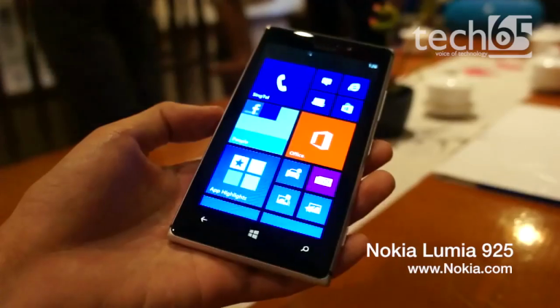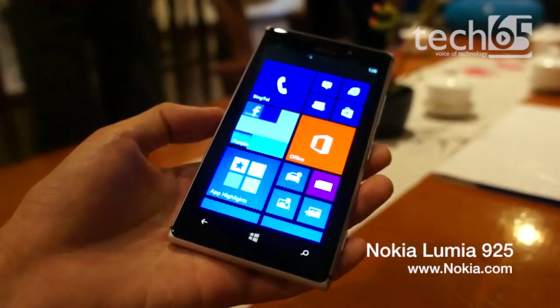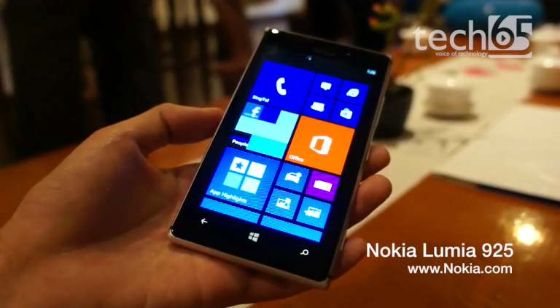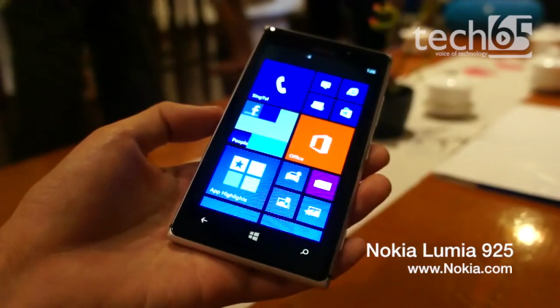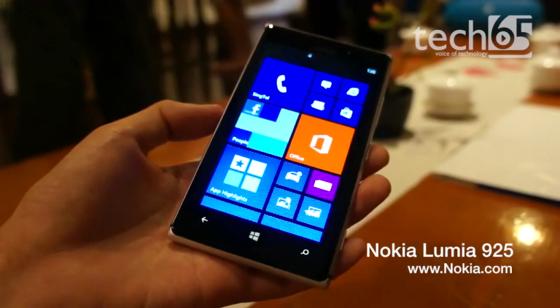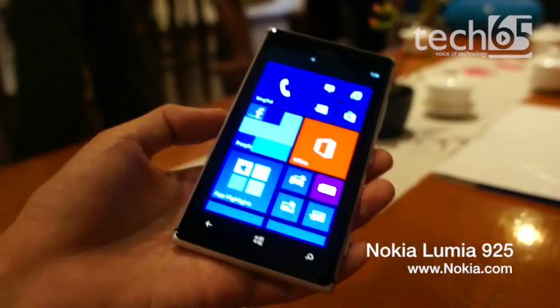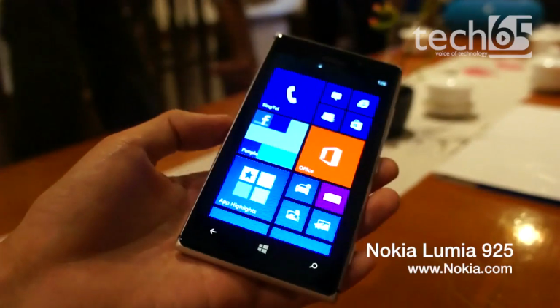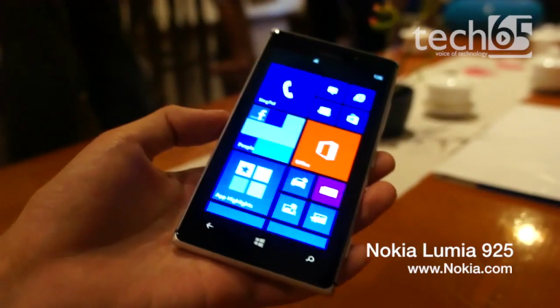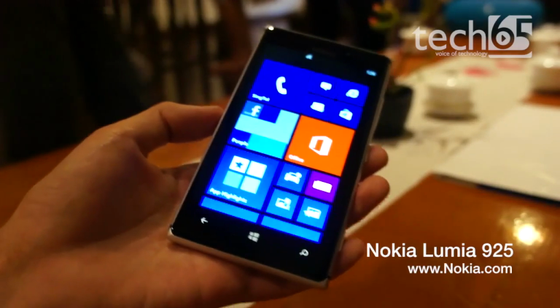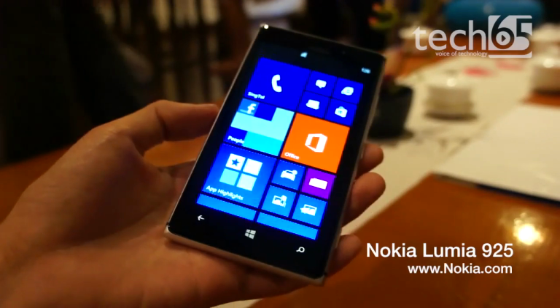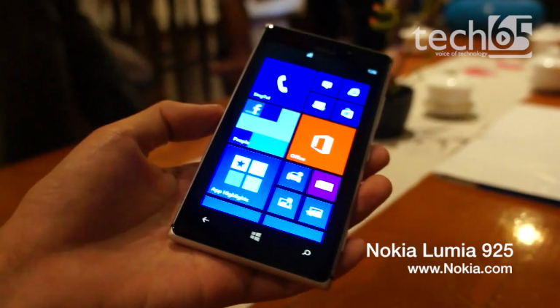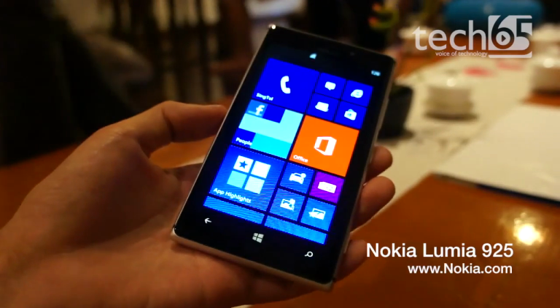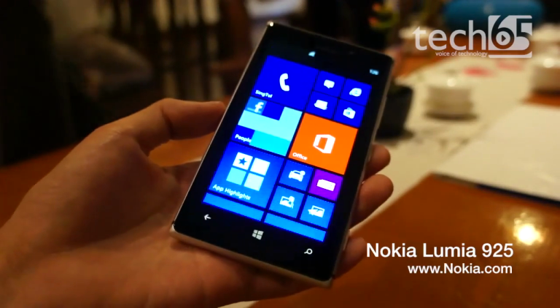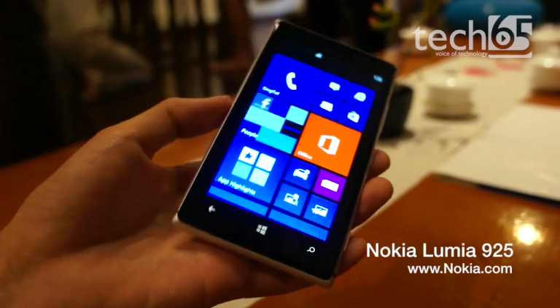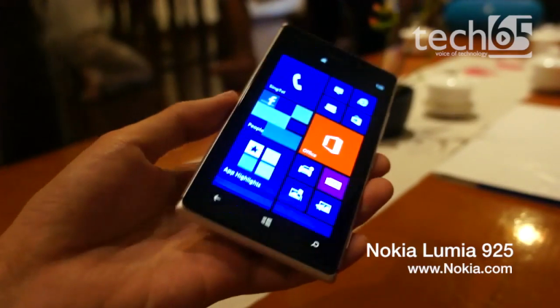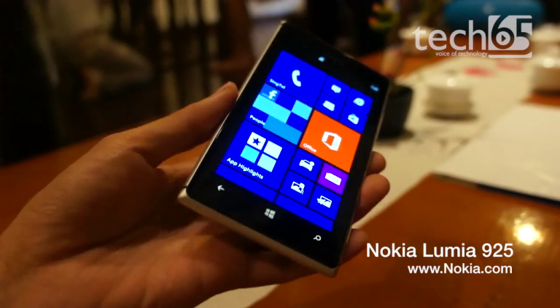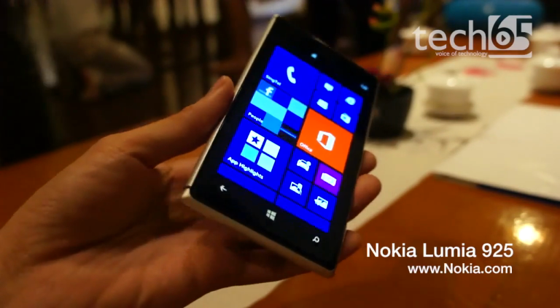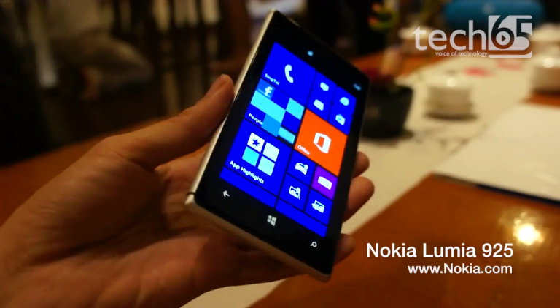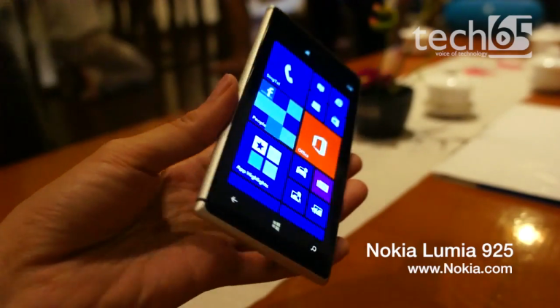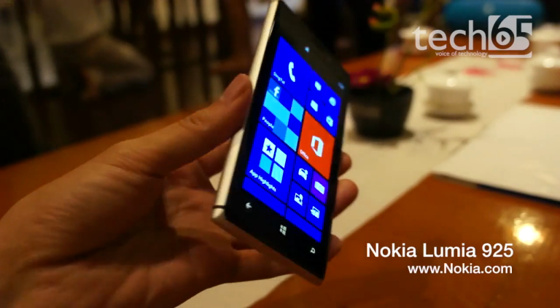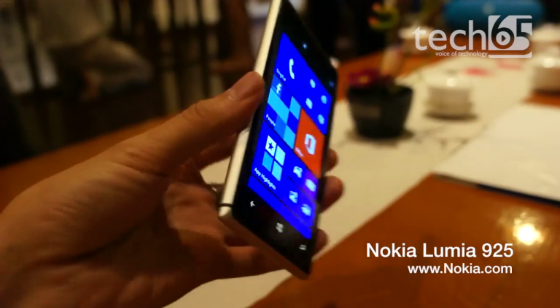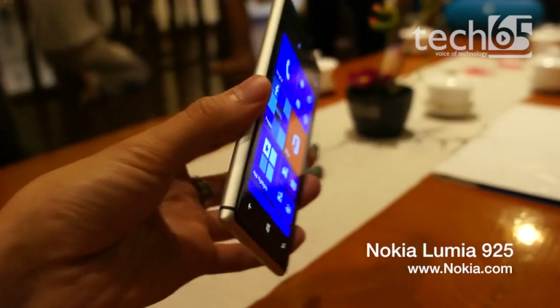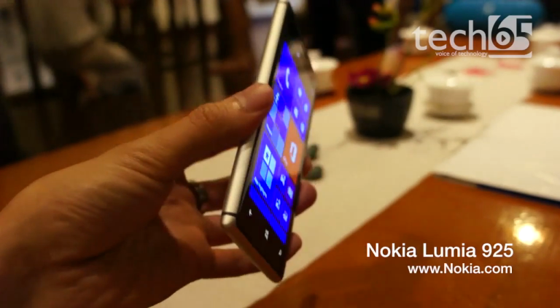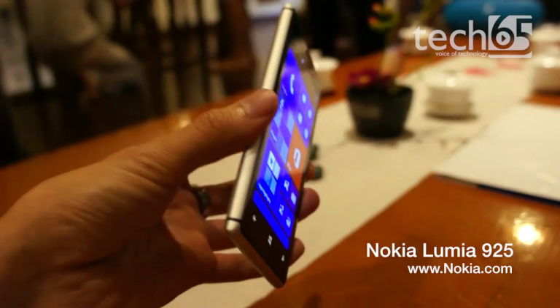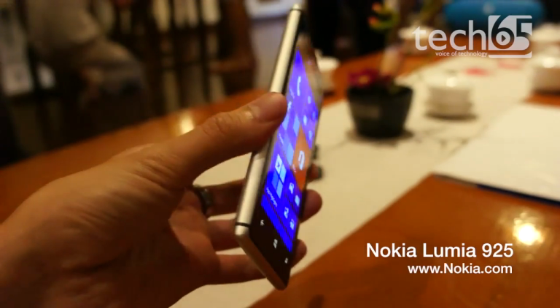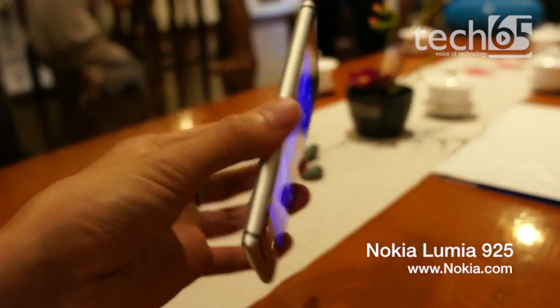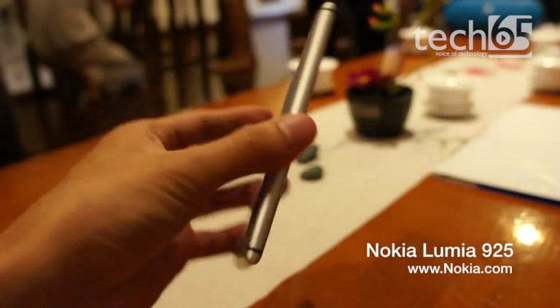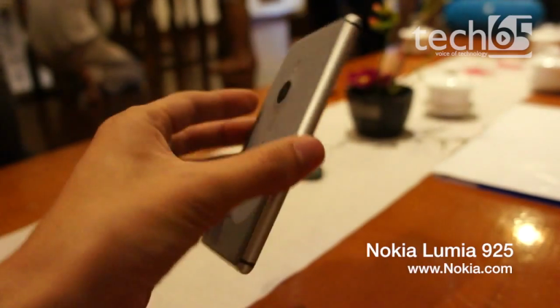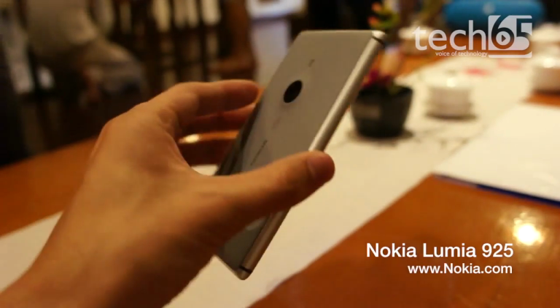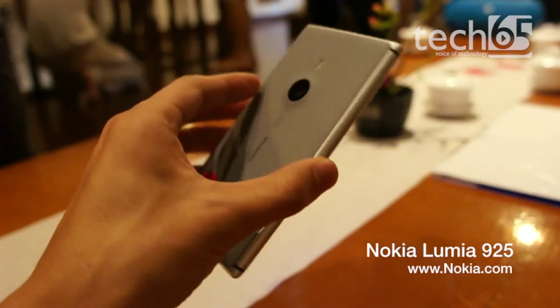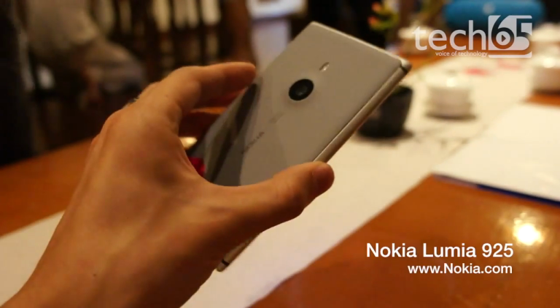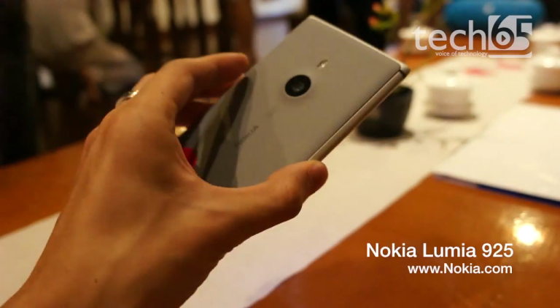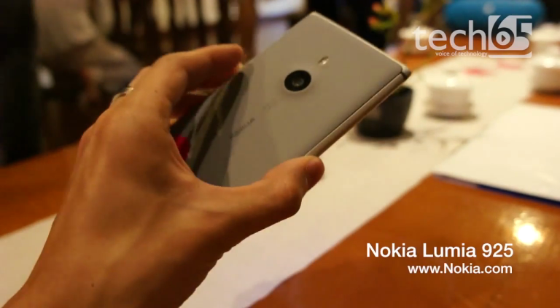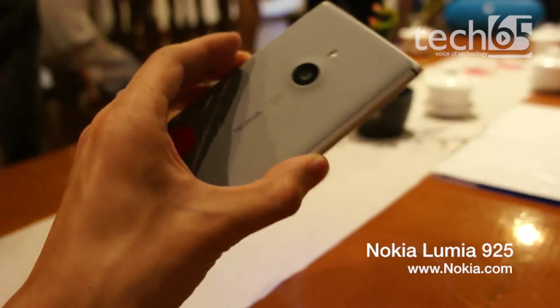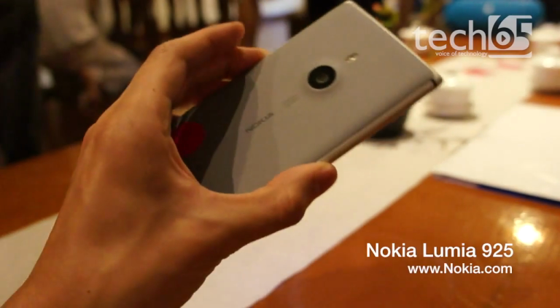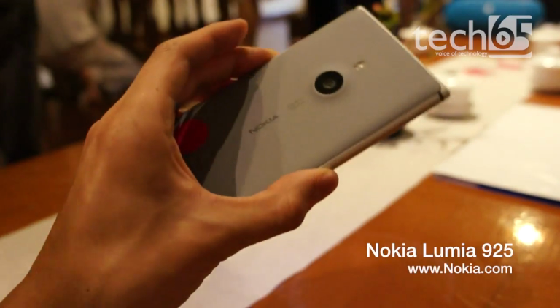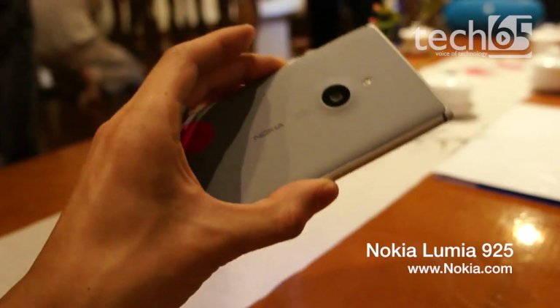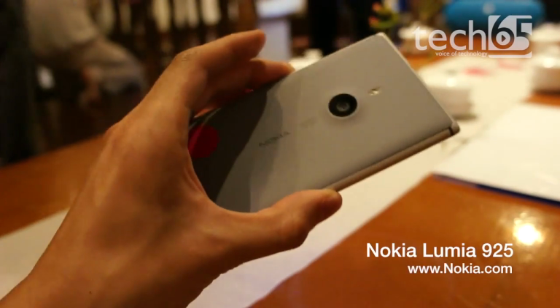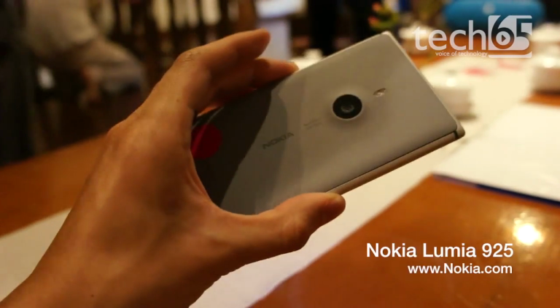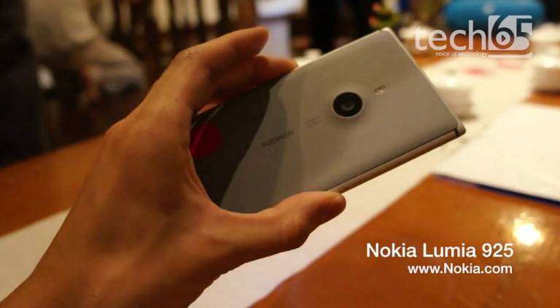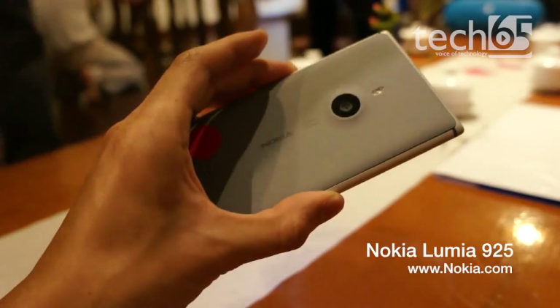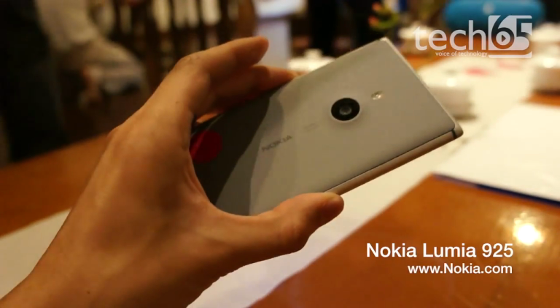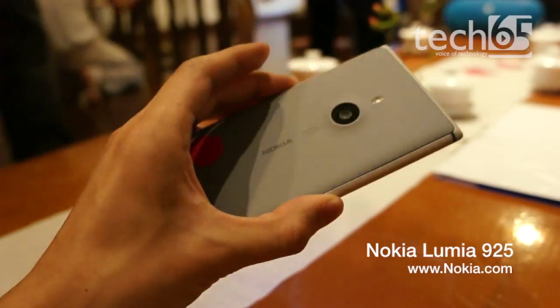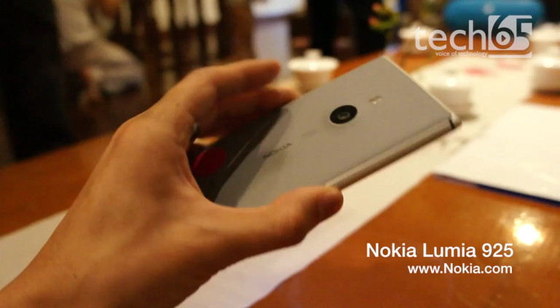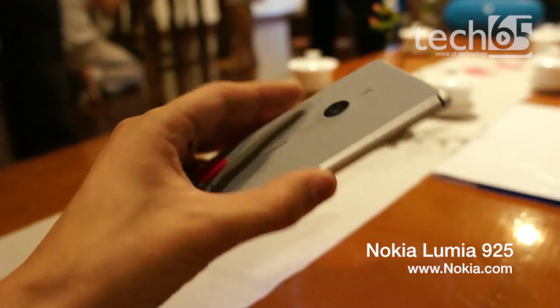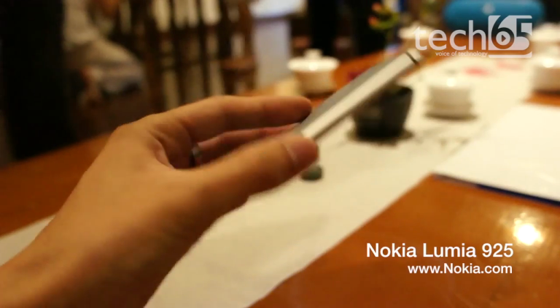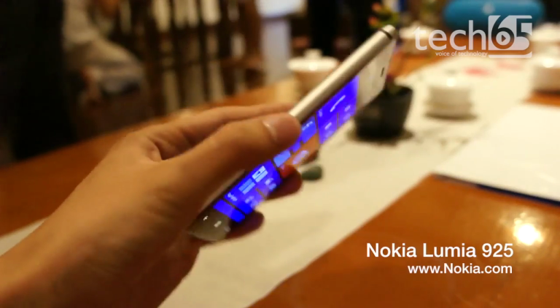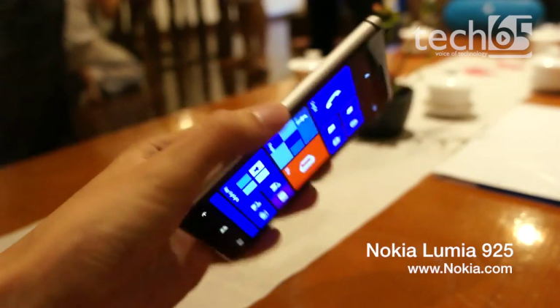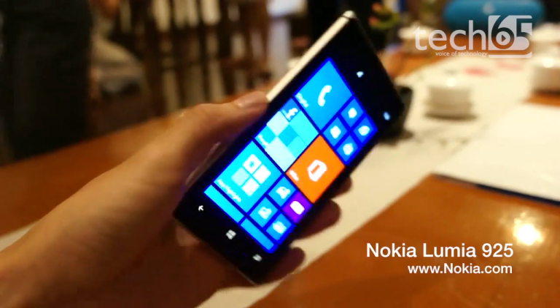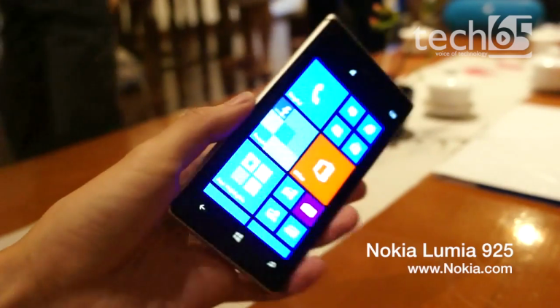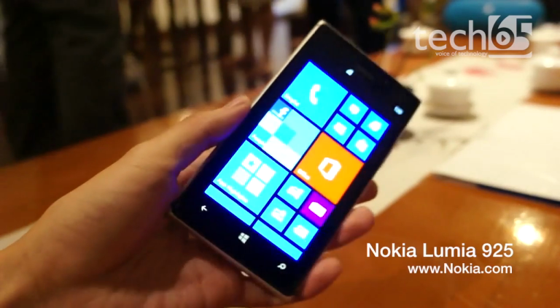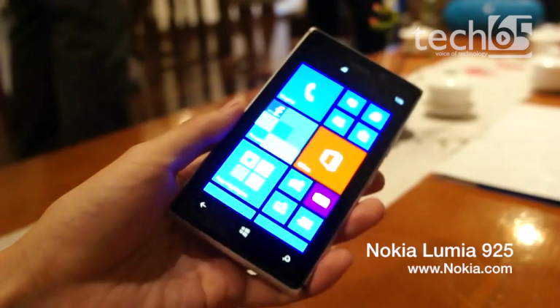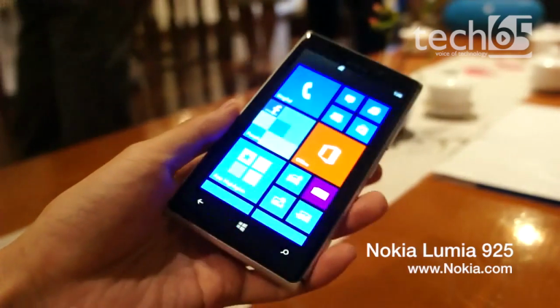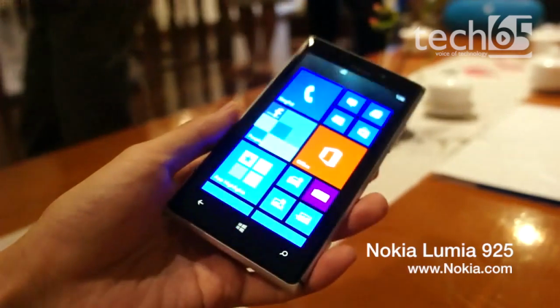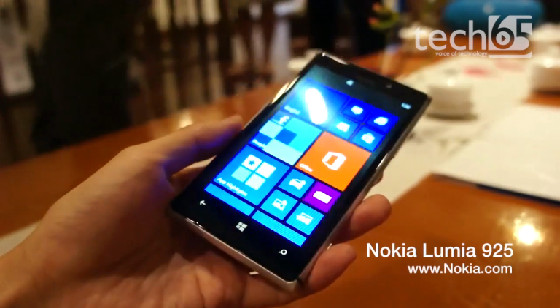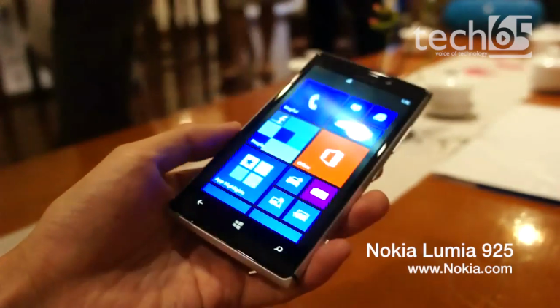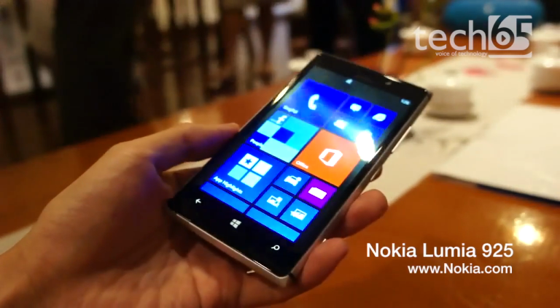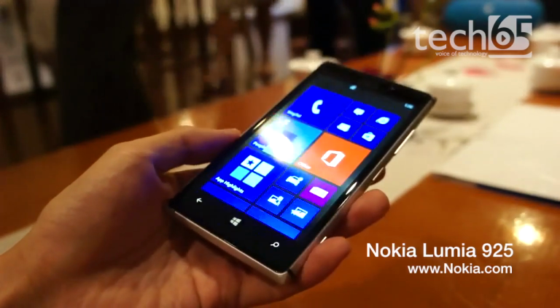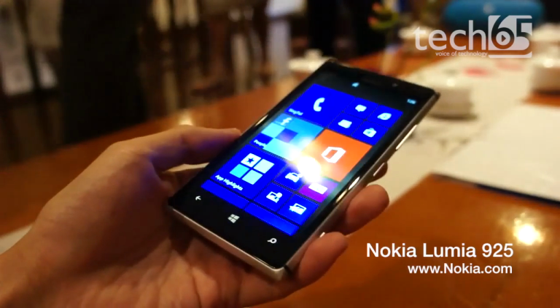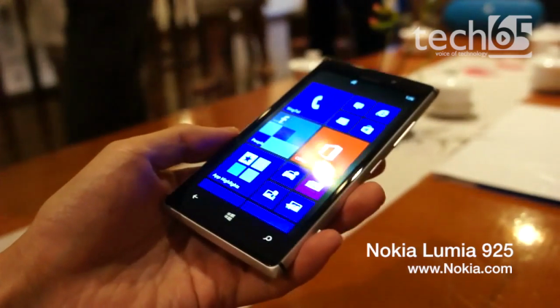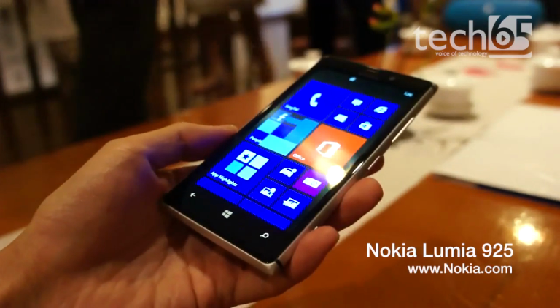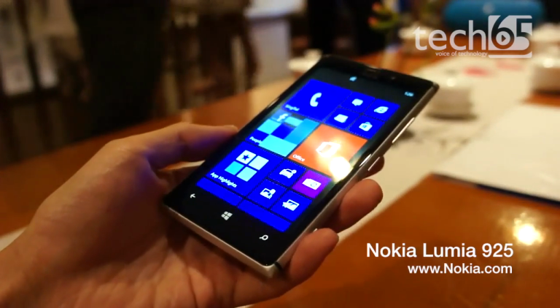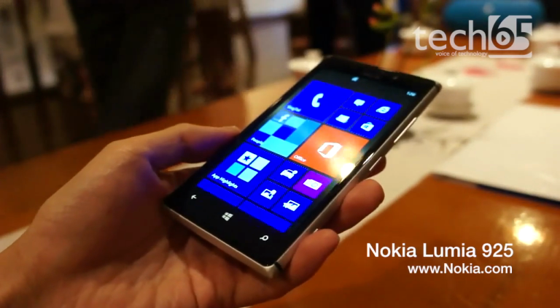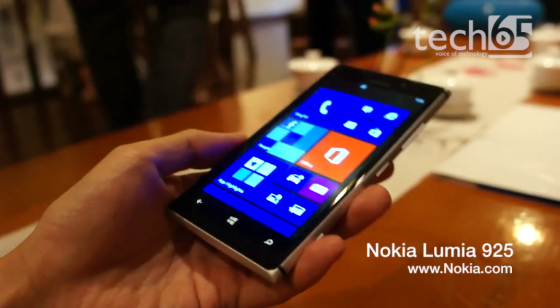We're taking a first look at the Nokia Lumia 925, a Windows Phone 8 smartphone with a sleek aluminum body and a 4.5 inch AMOLED display.